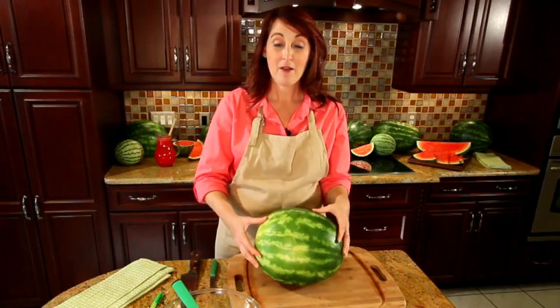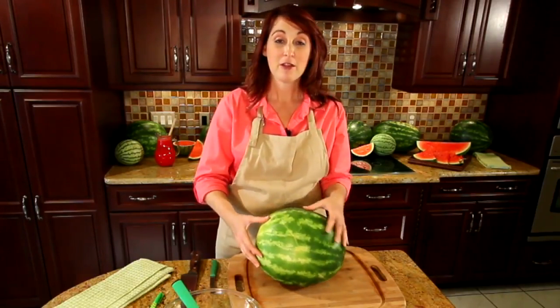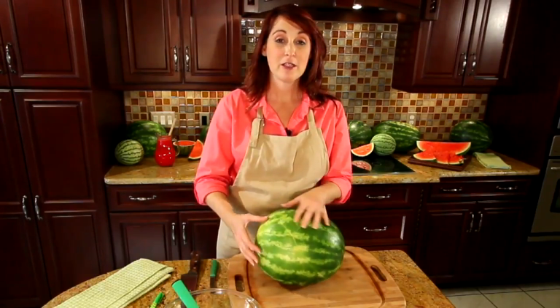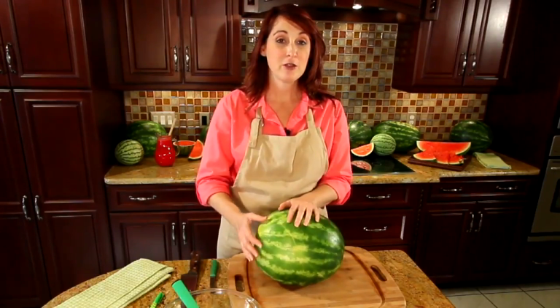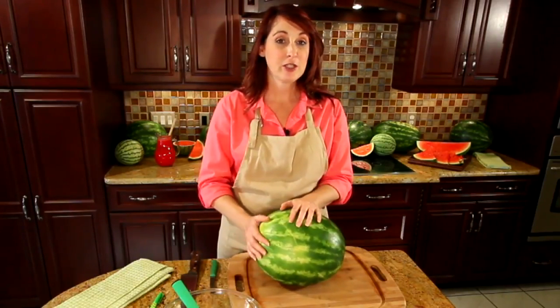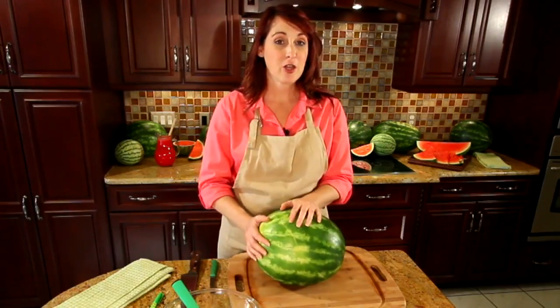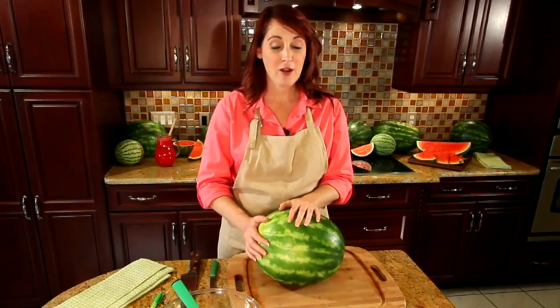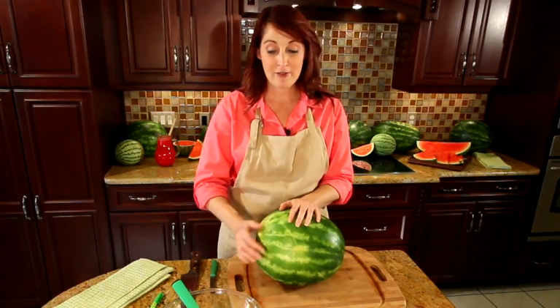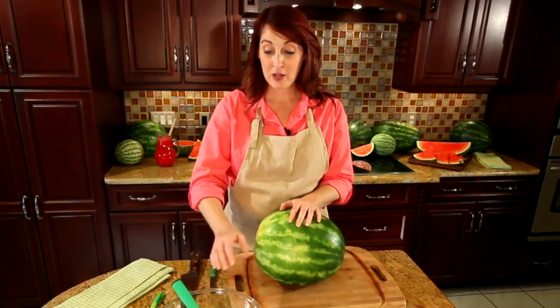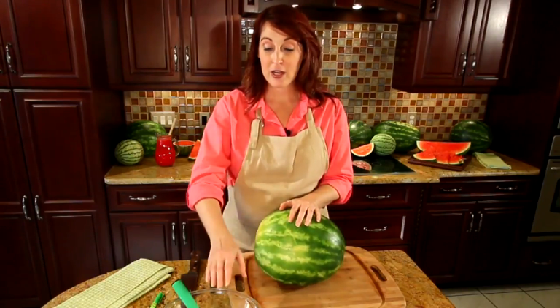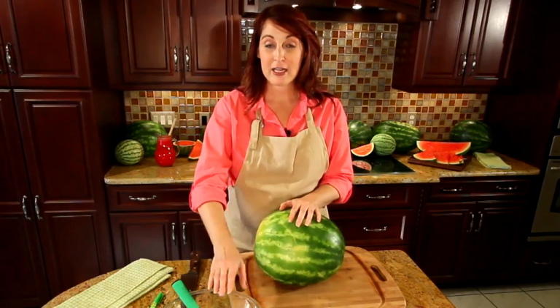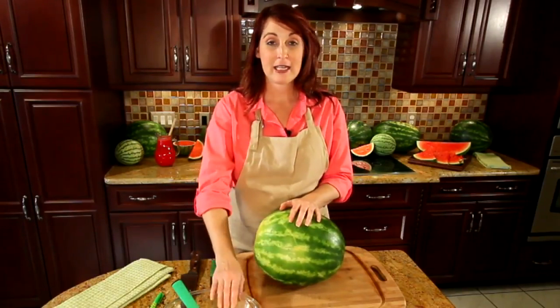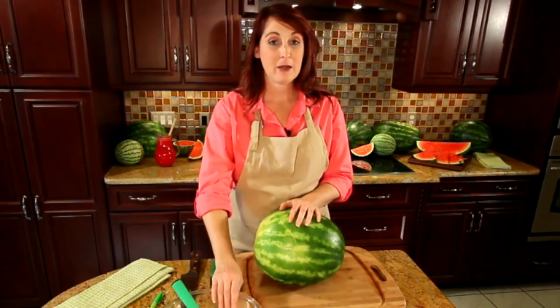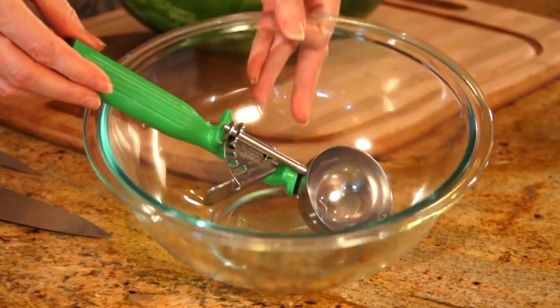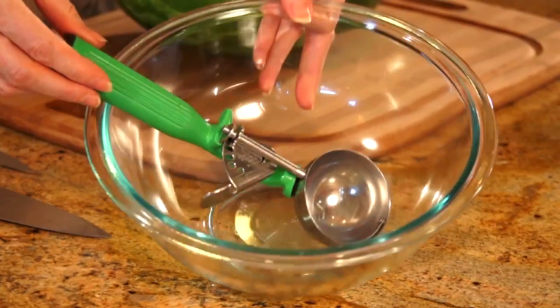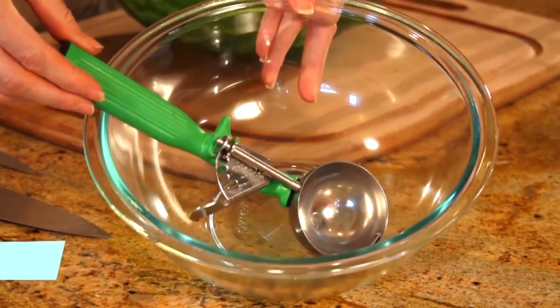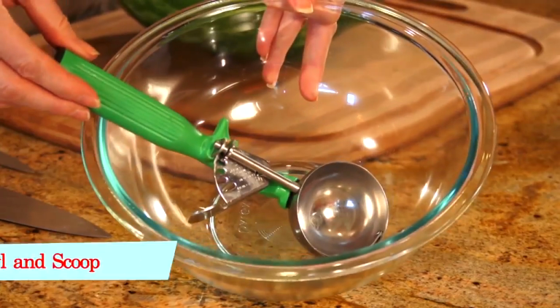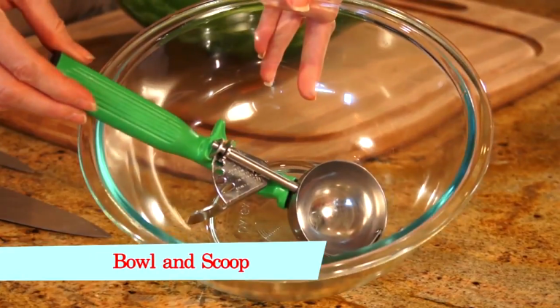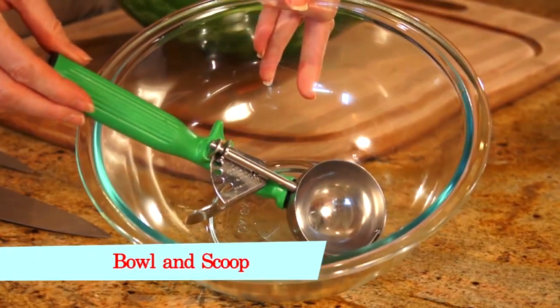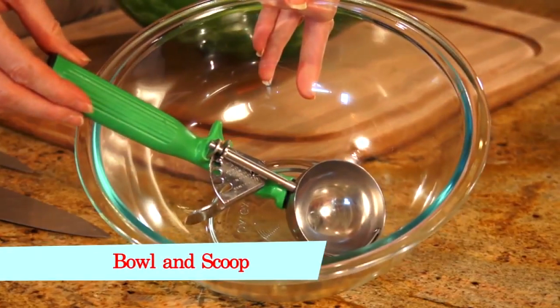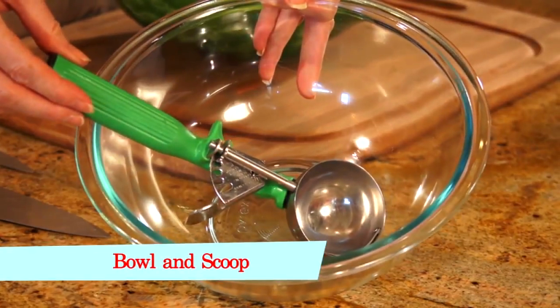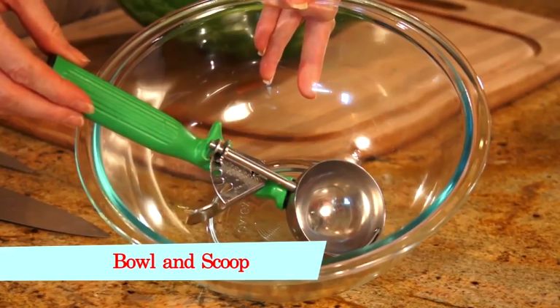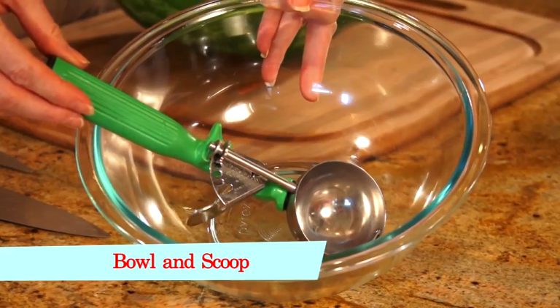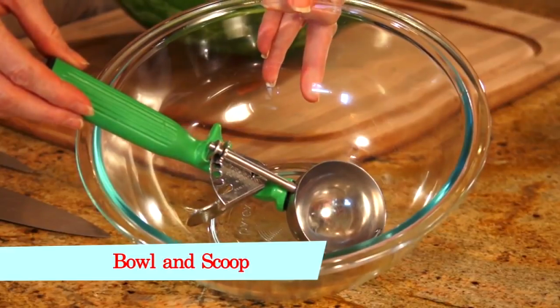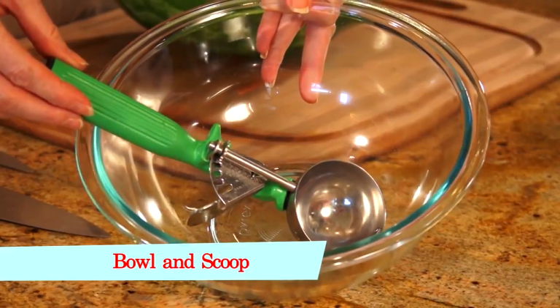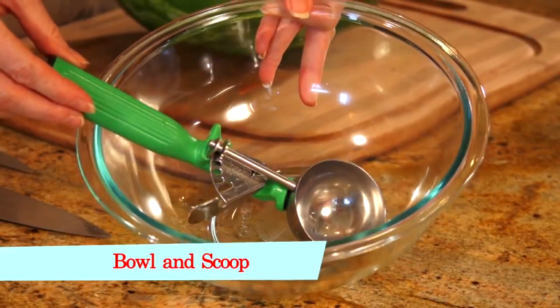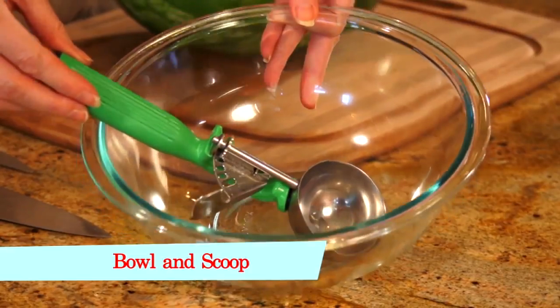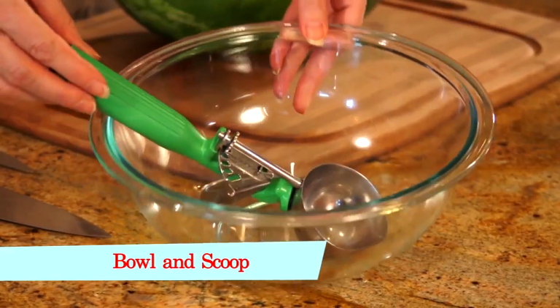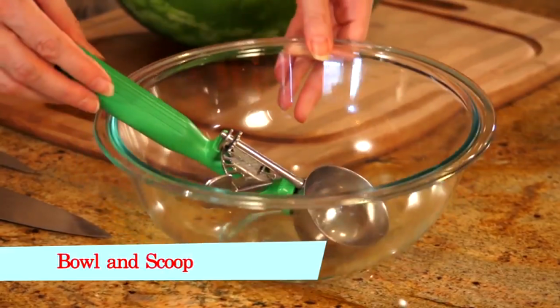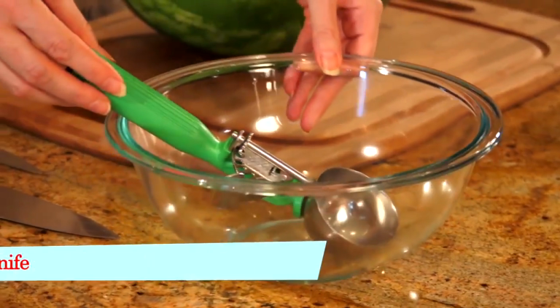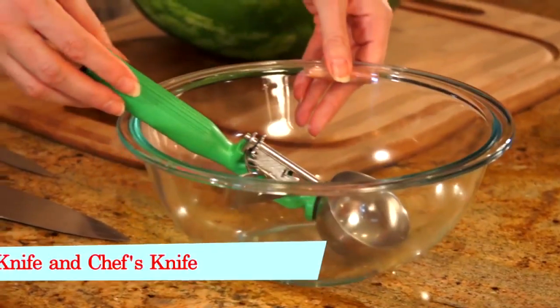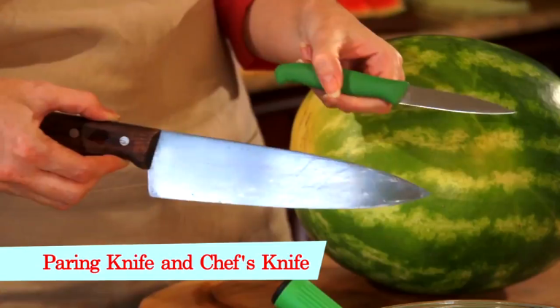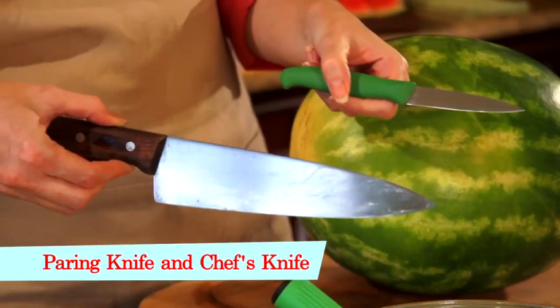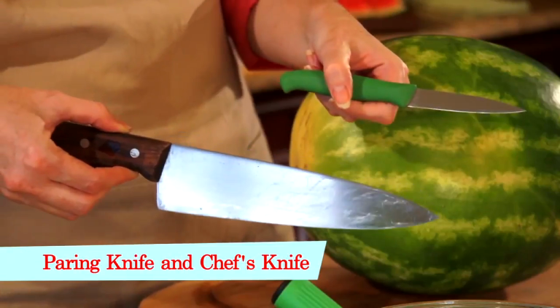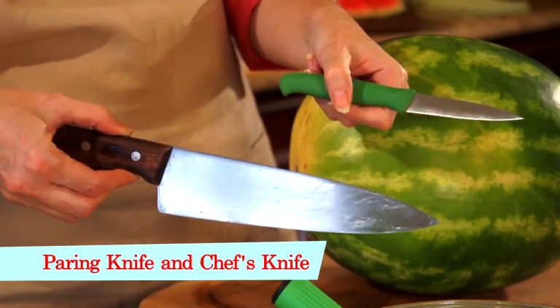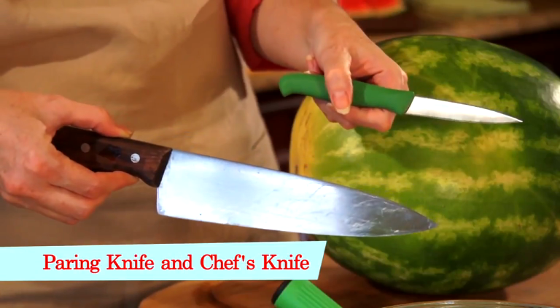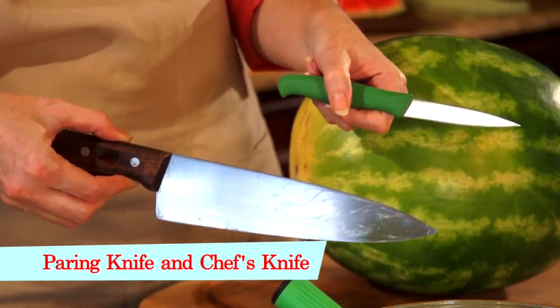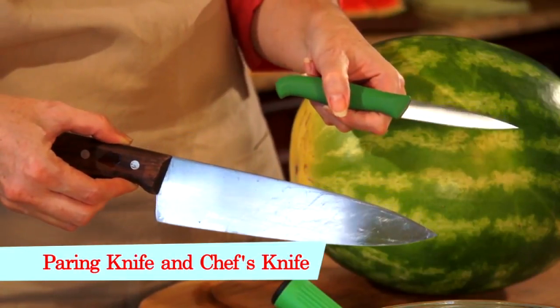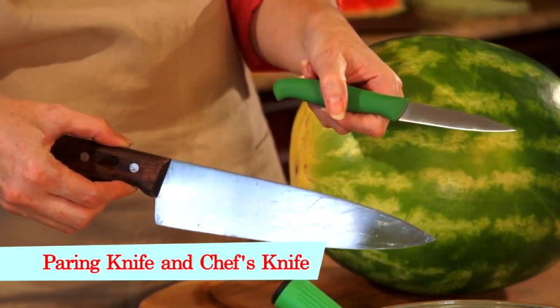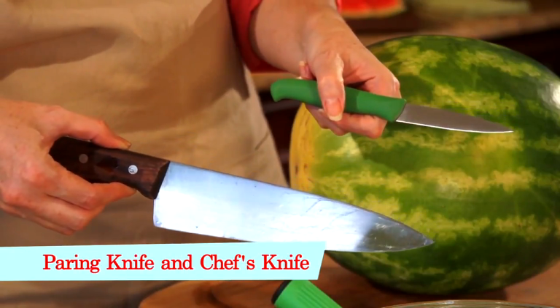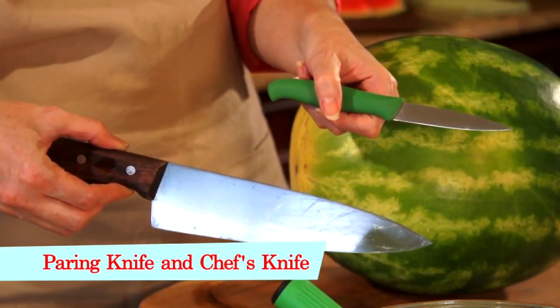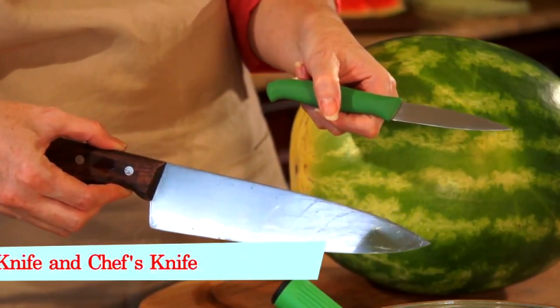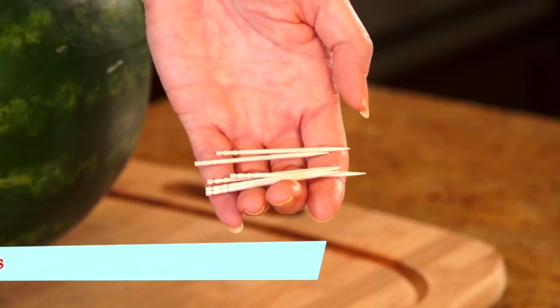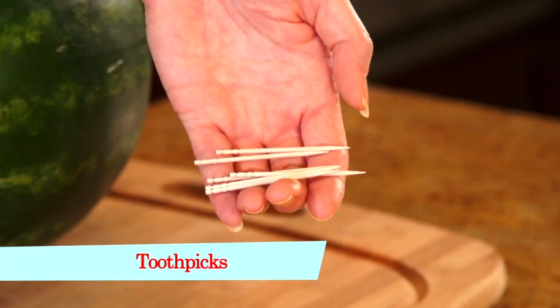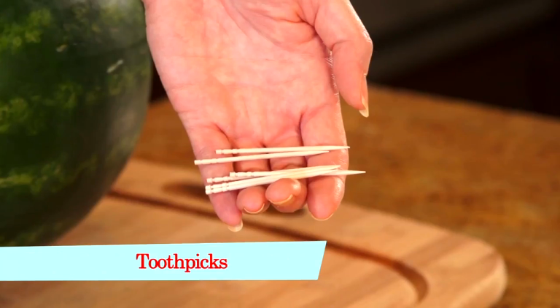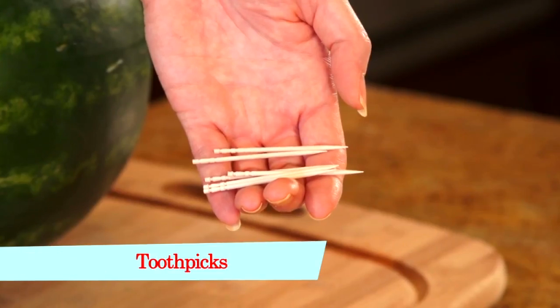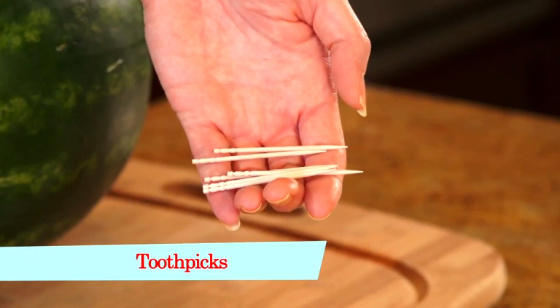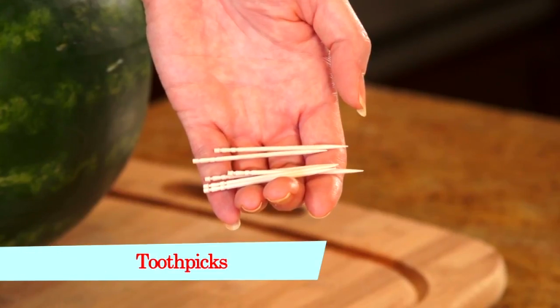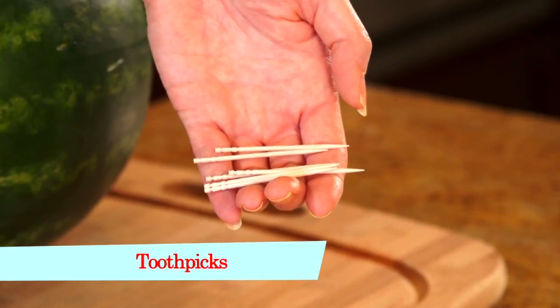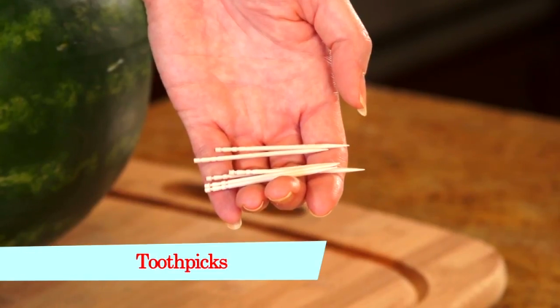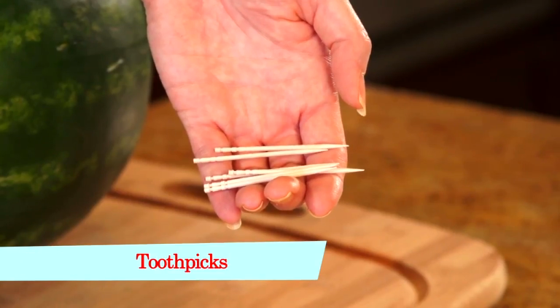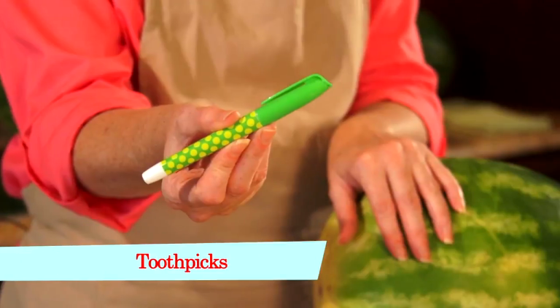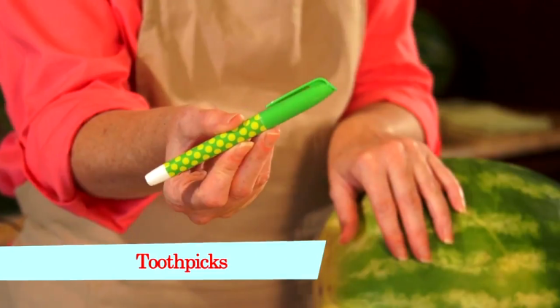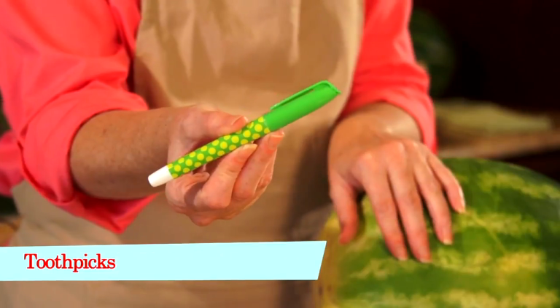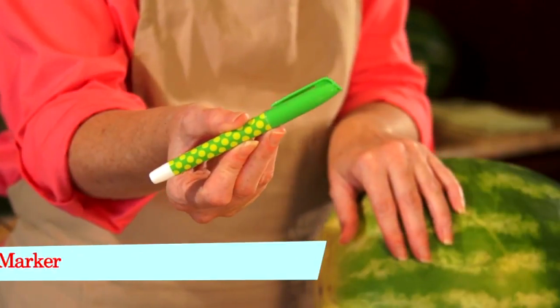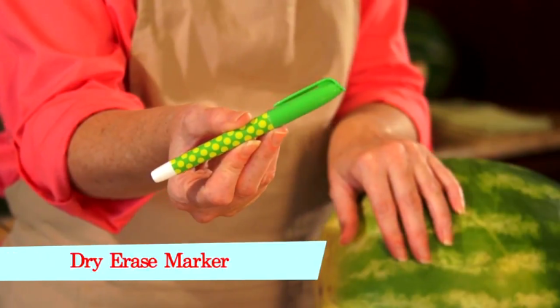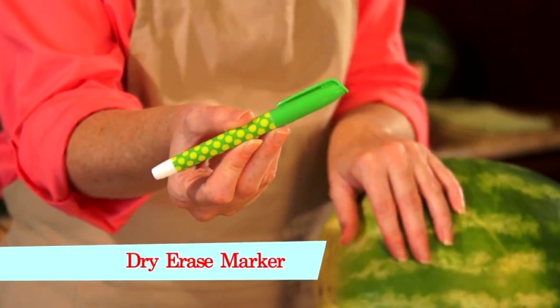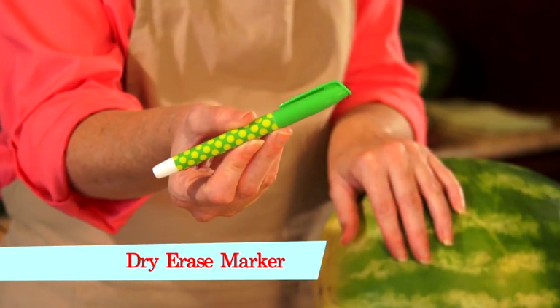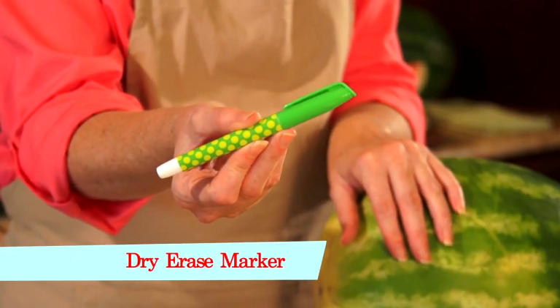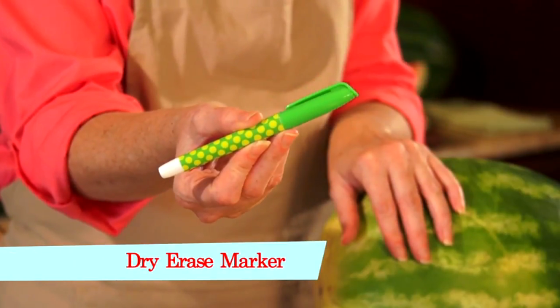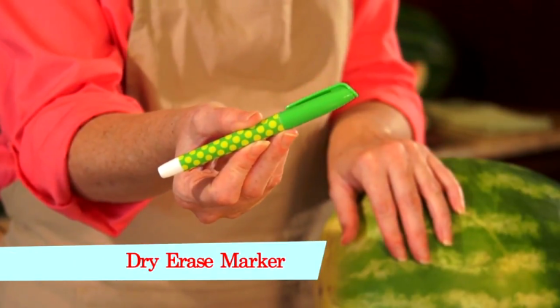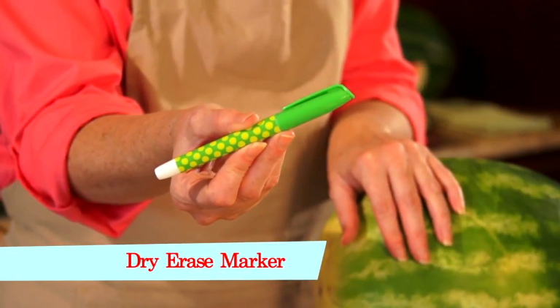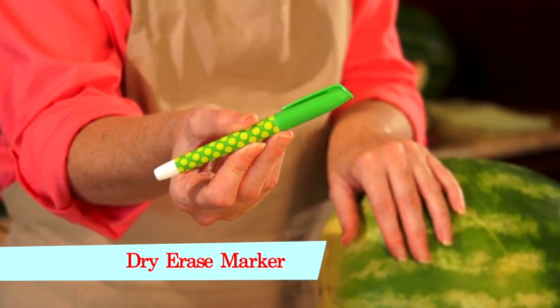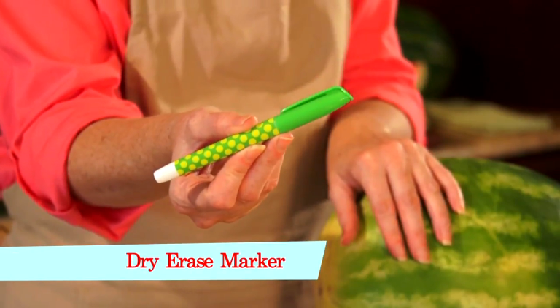To do this carving, you're going to need a bowl and a scoop or a spoon, a paring knife and a chef's knife, some toothpicks, and a dry erase marker.